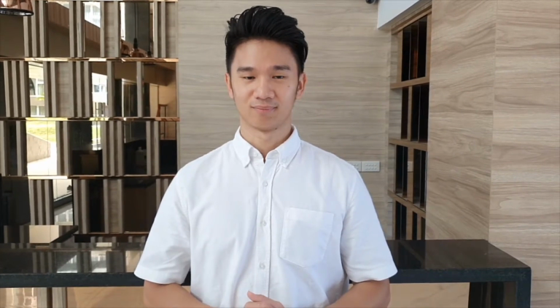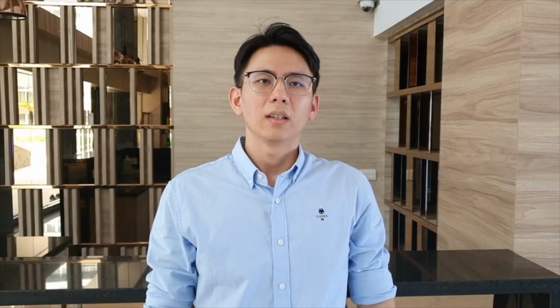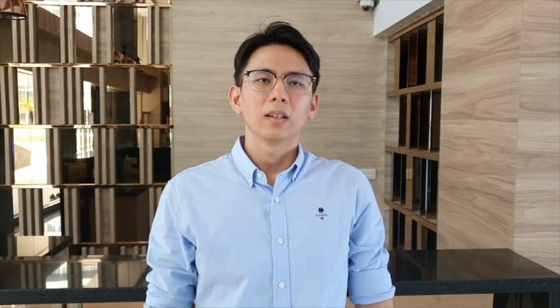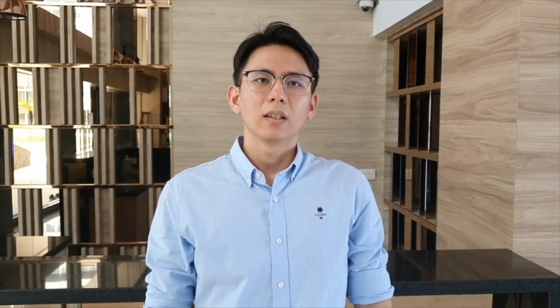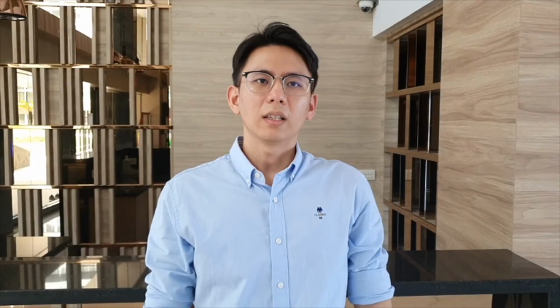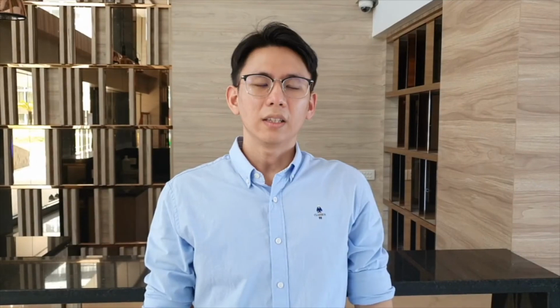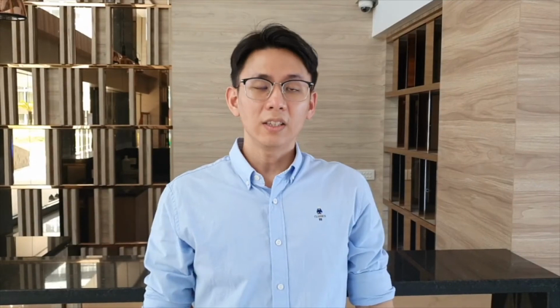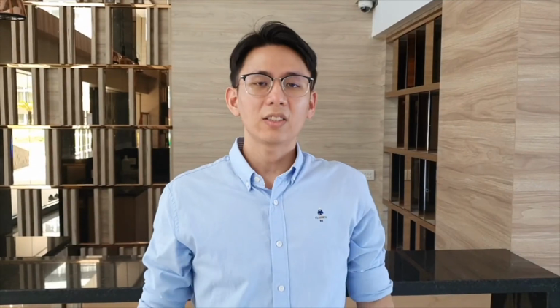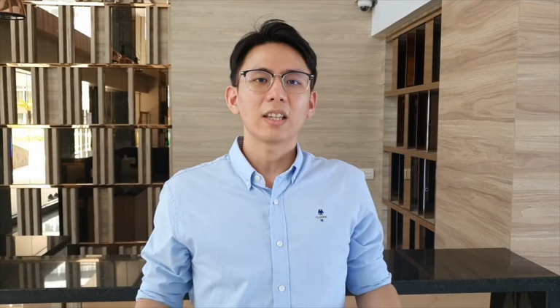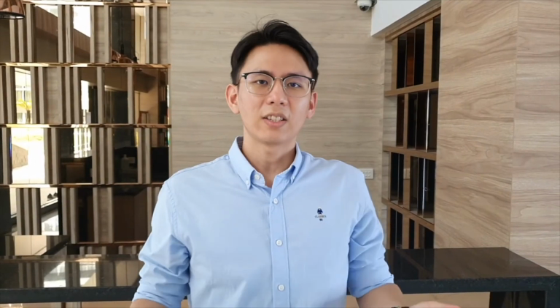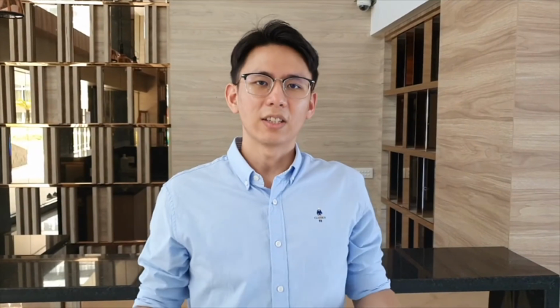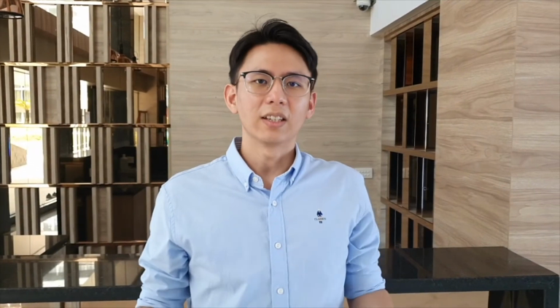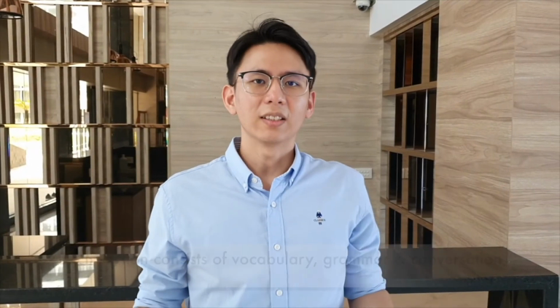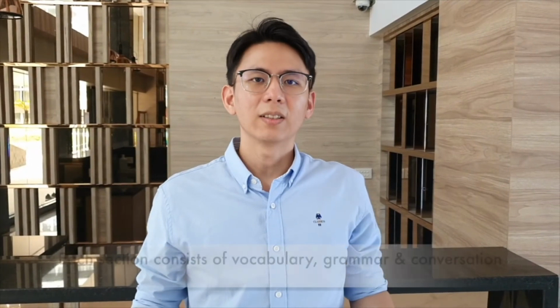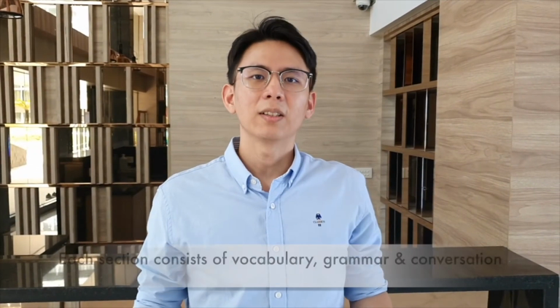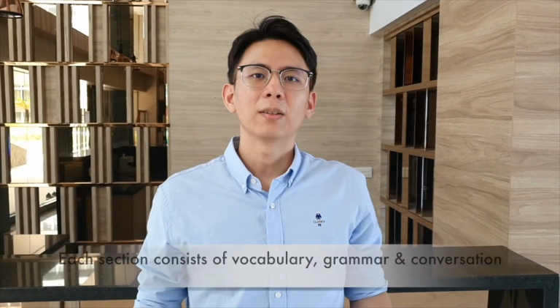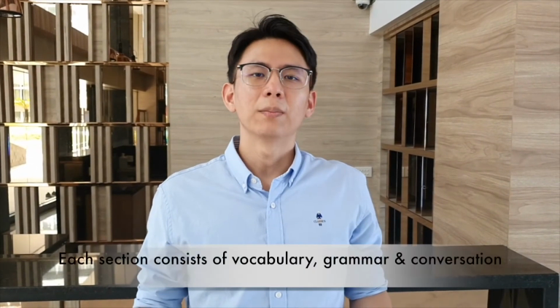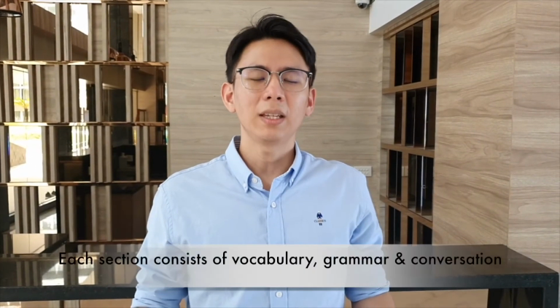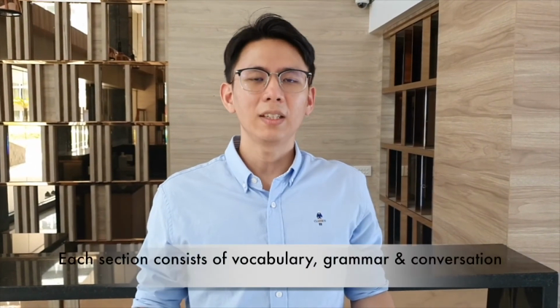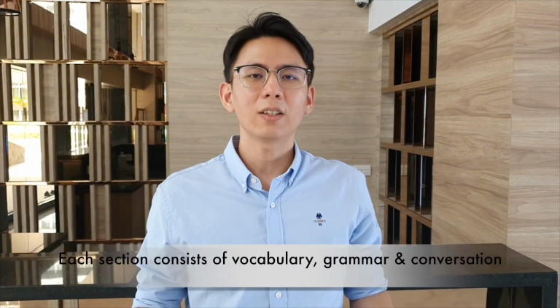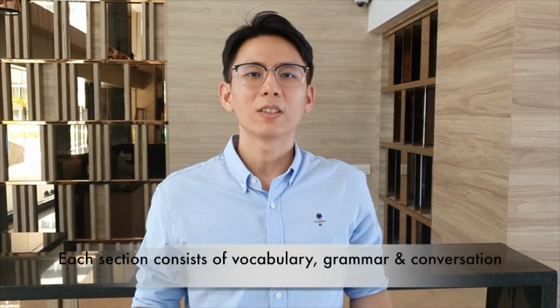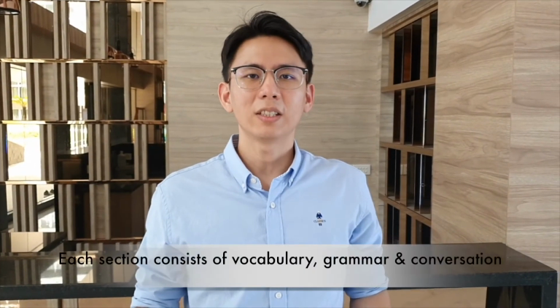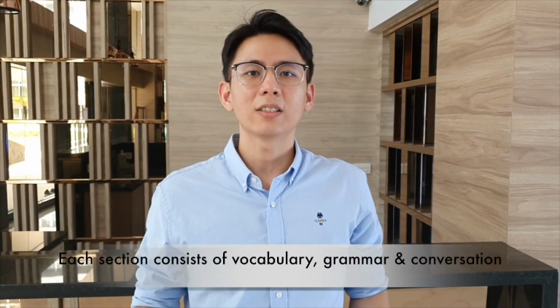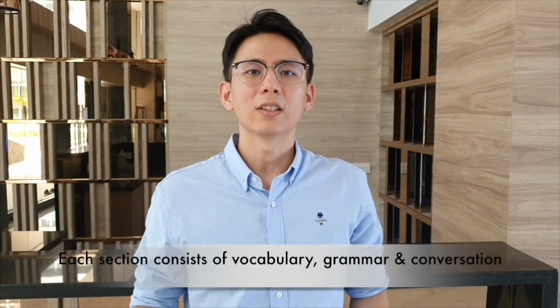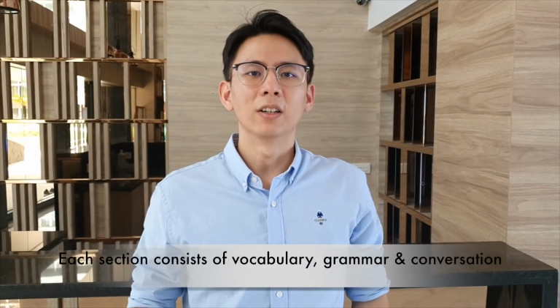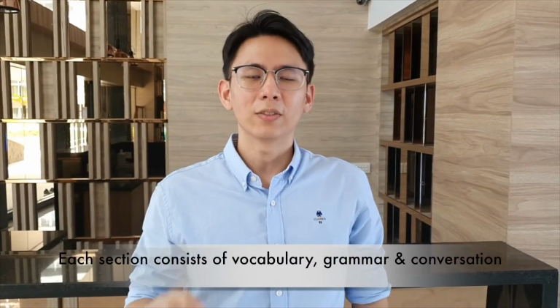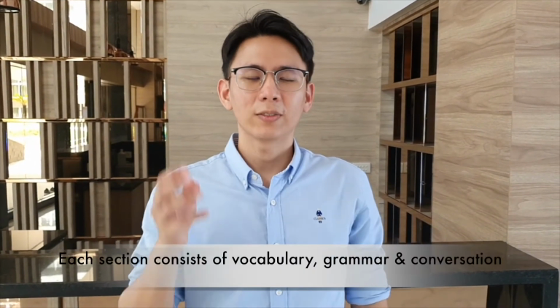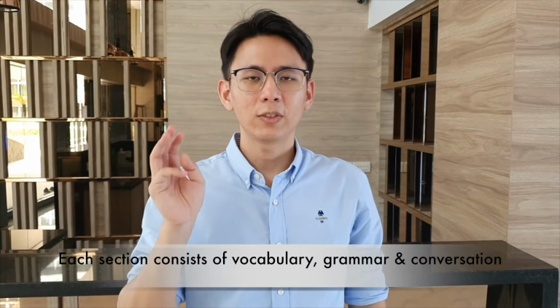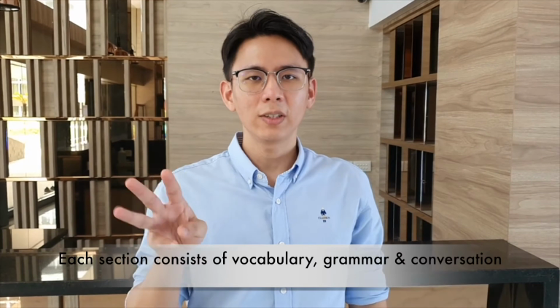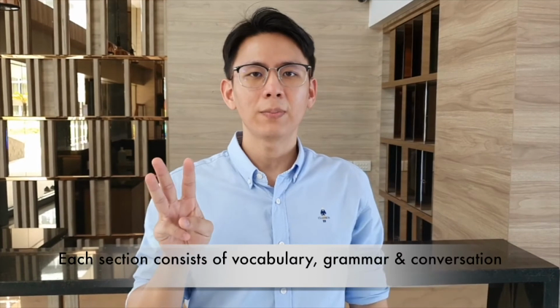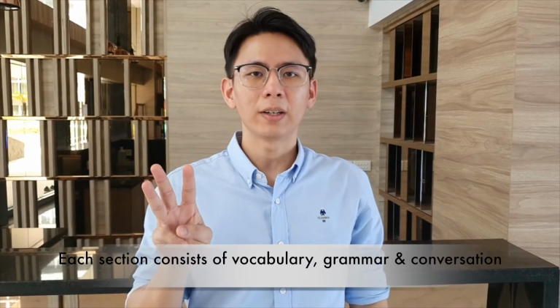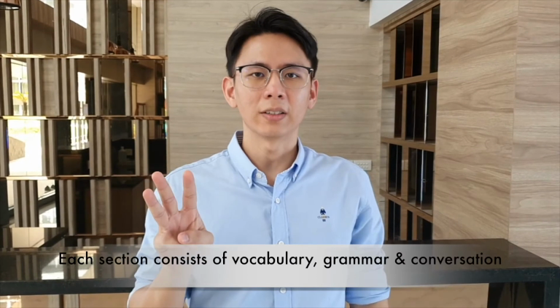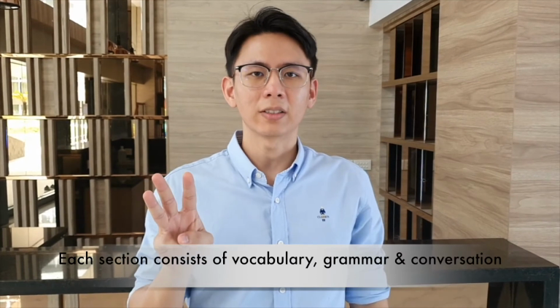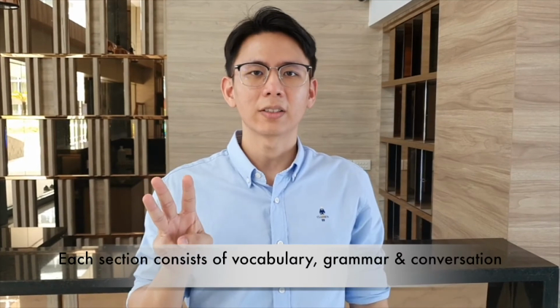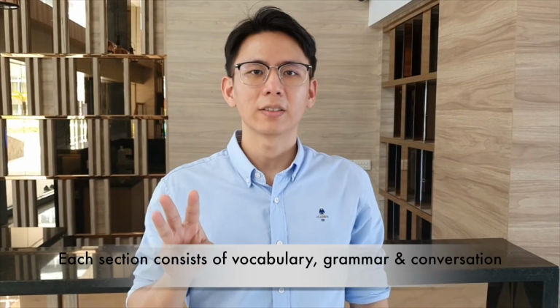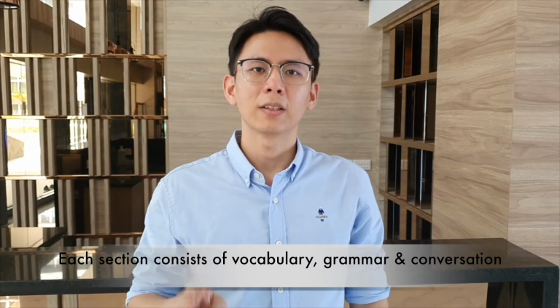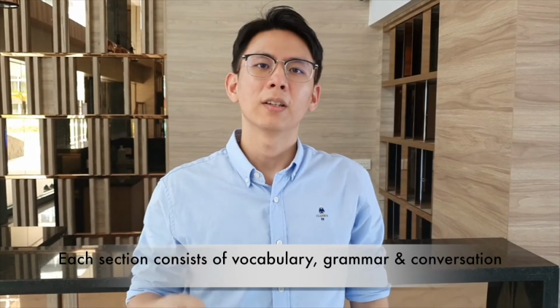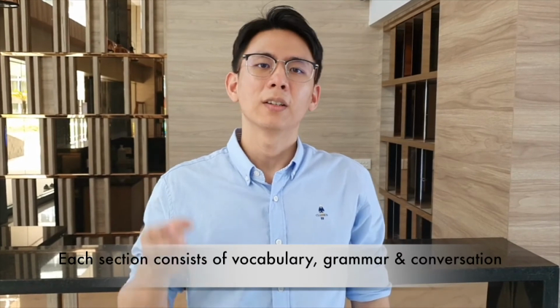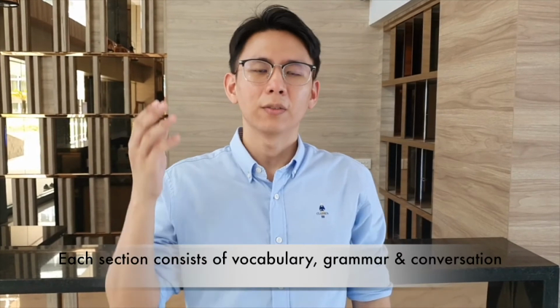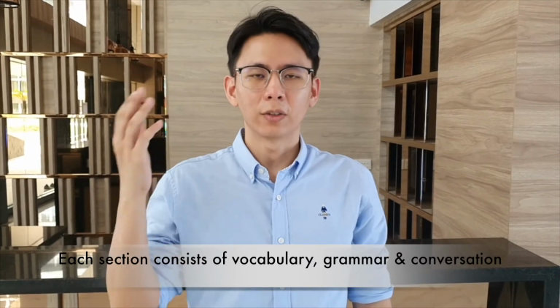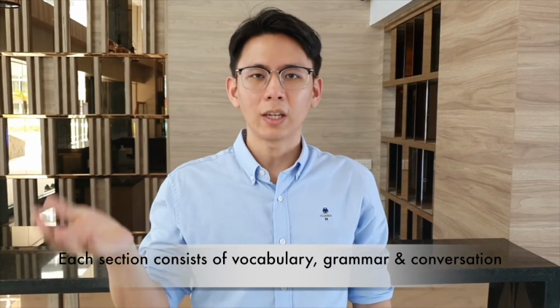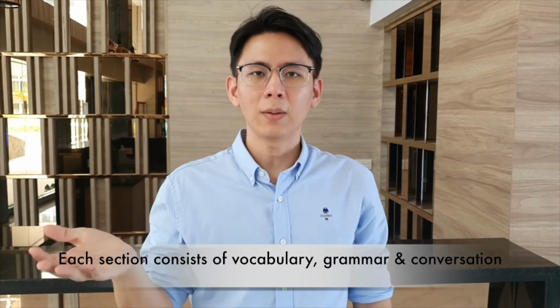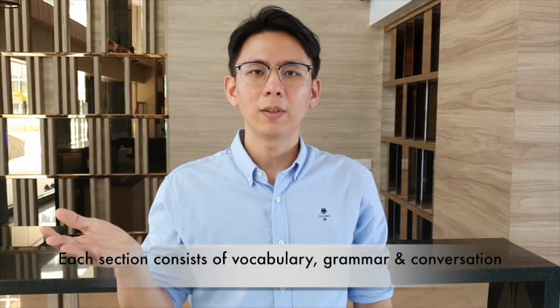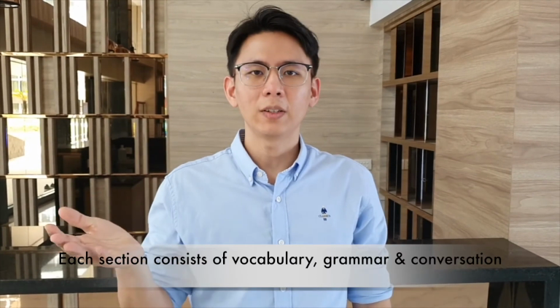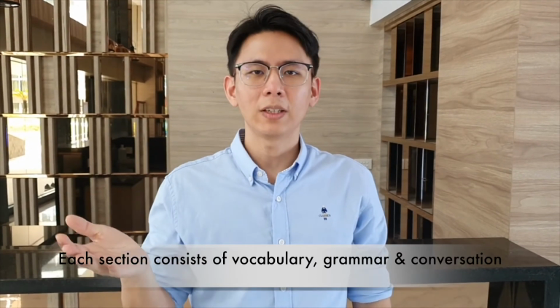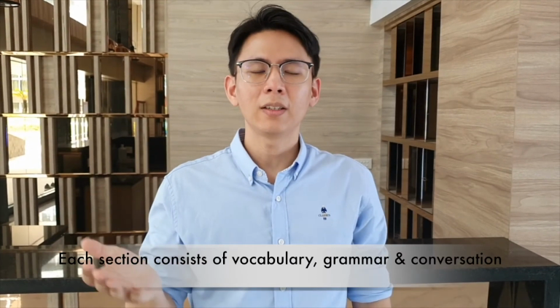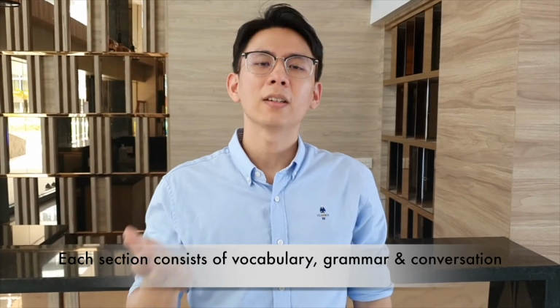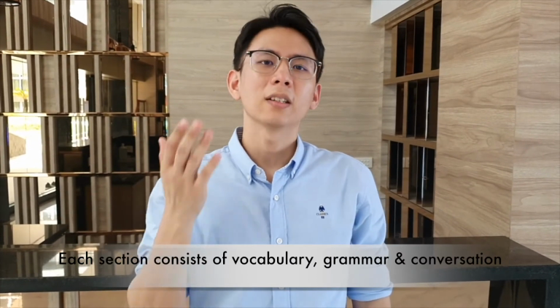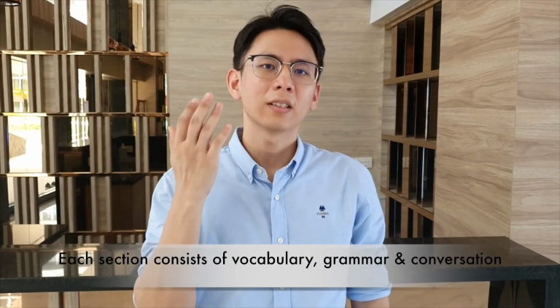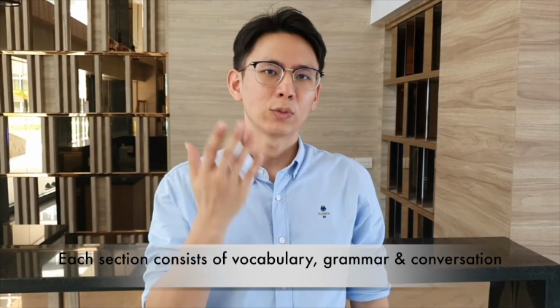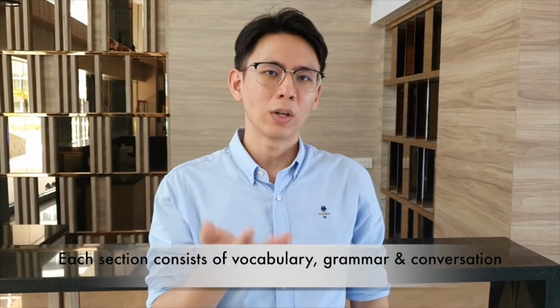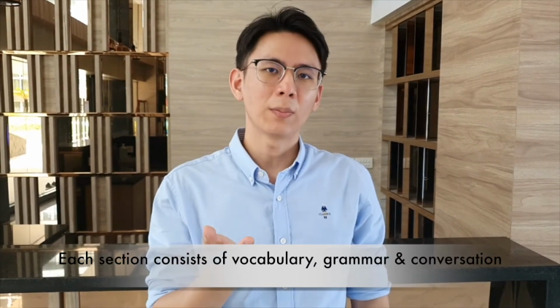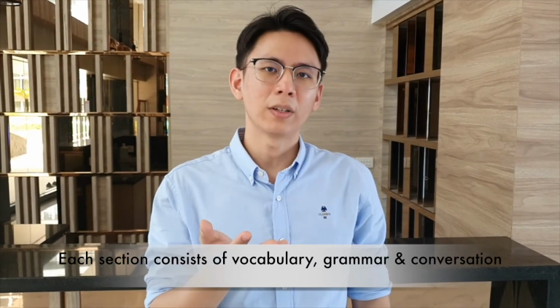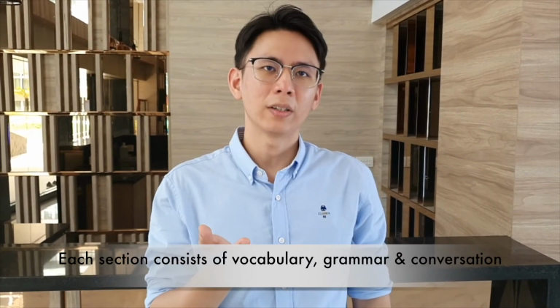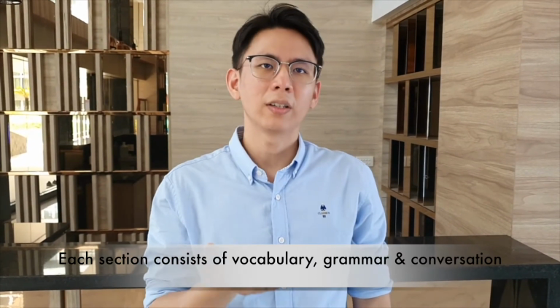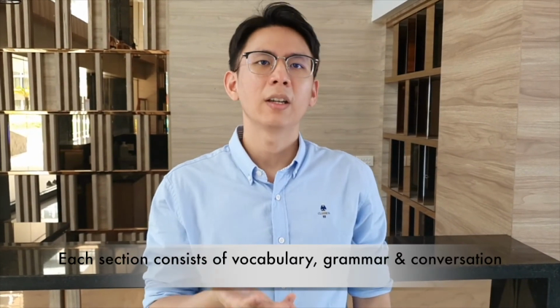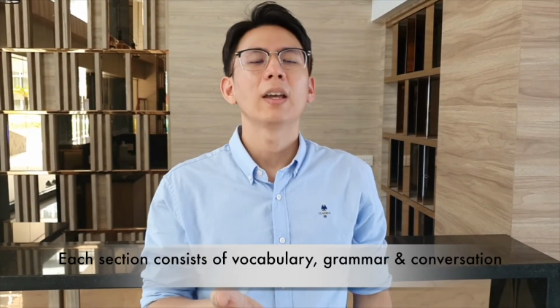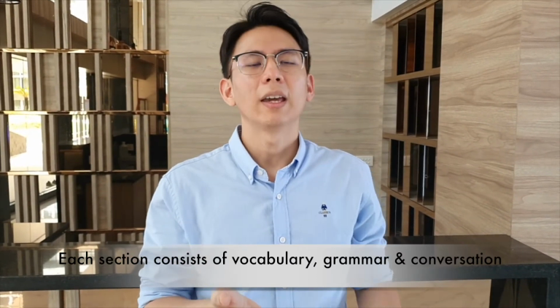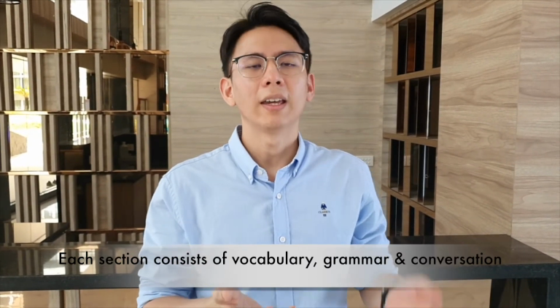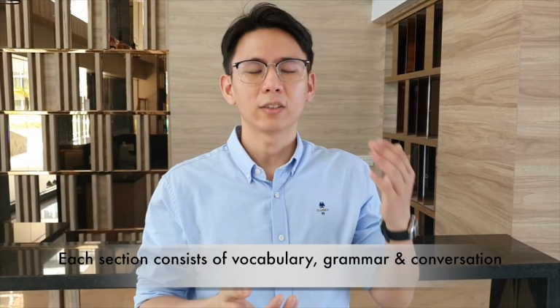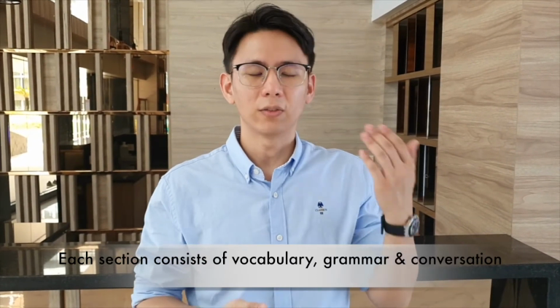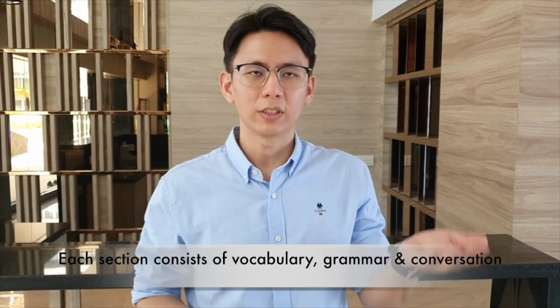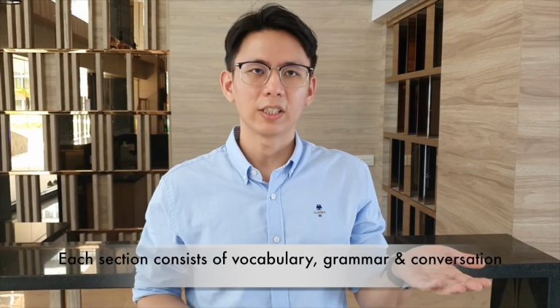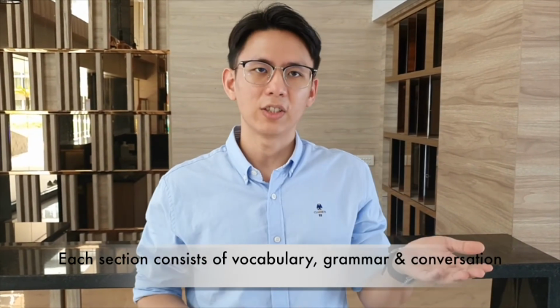Each section mainly consists of three parts: vocabulary, grammar, and conversation.